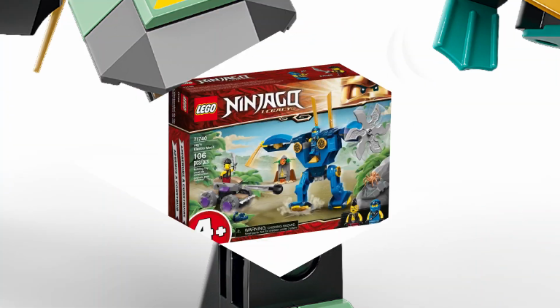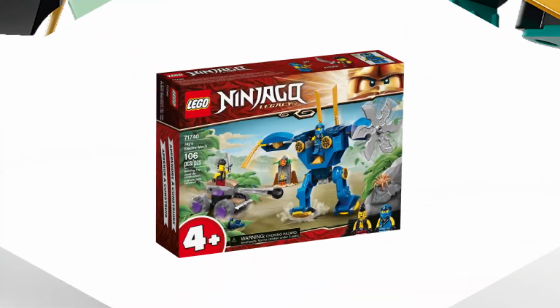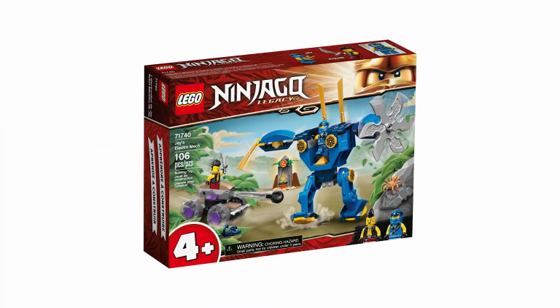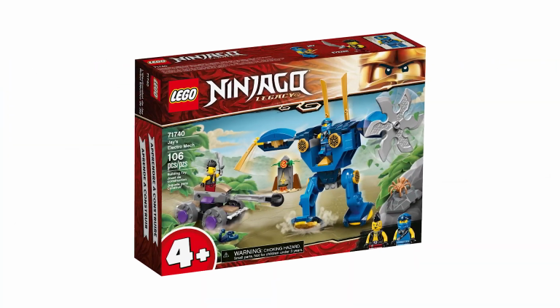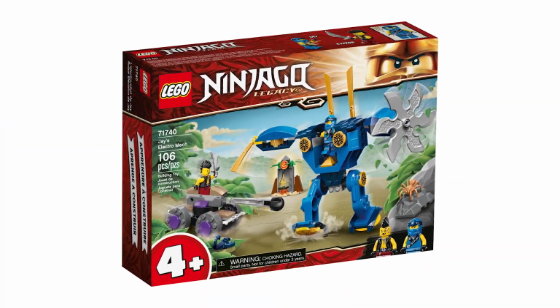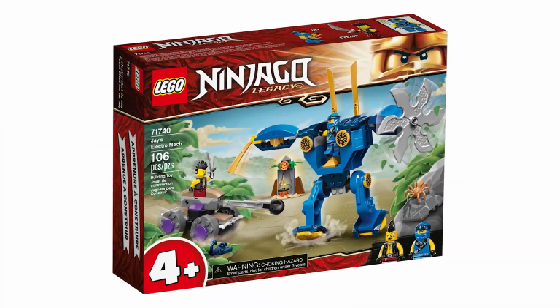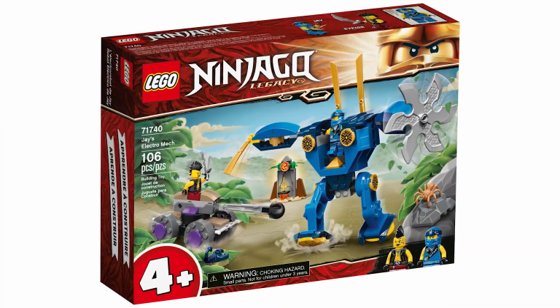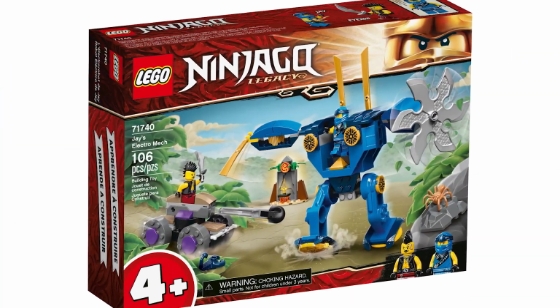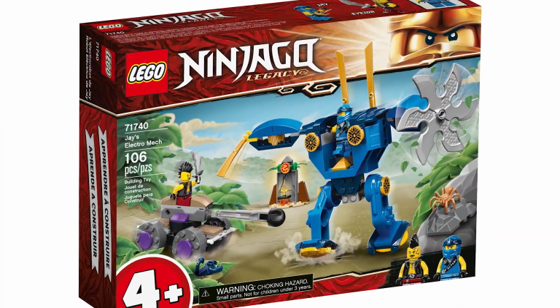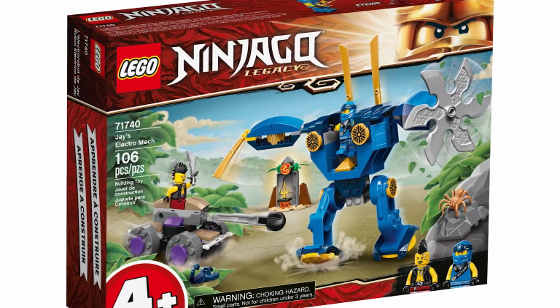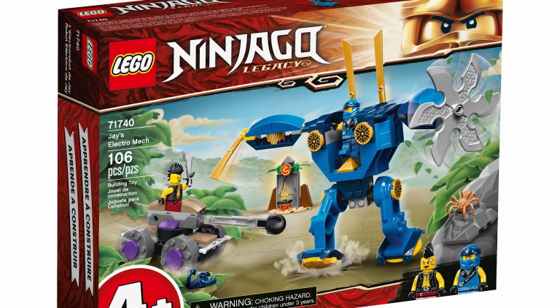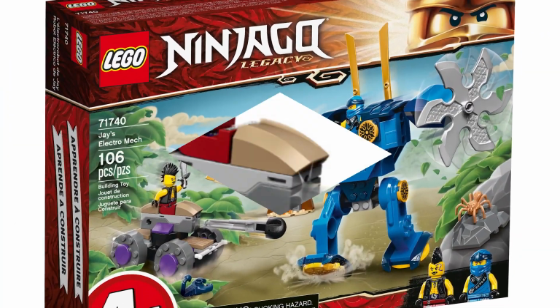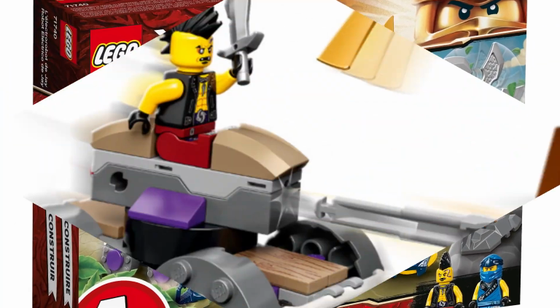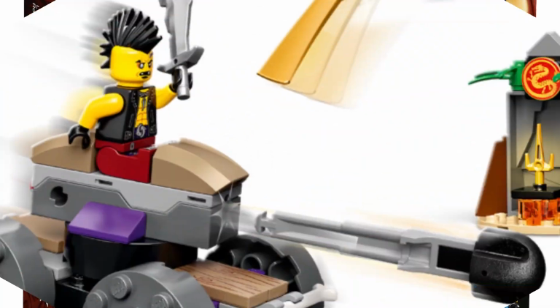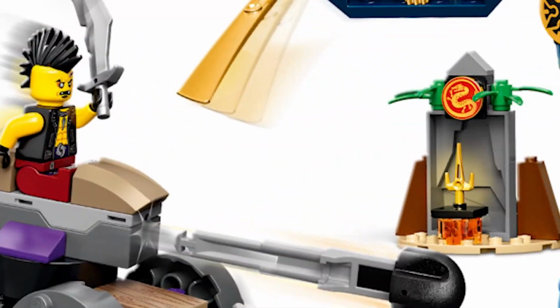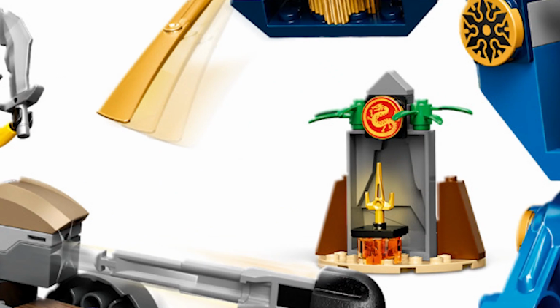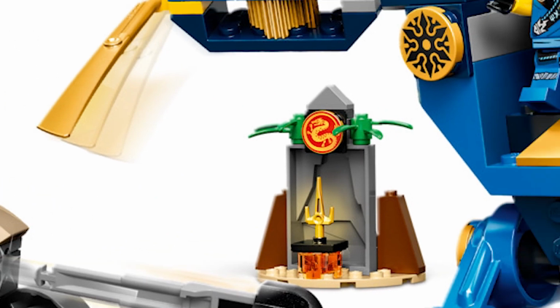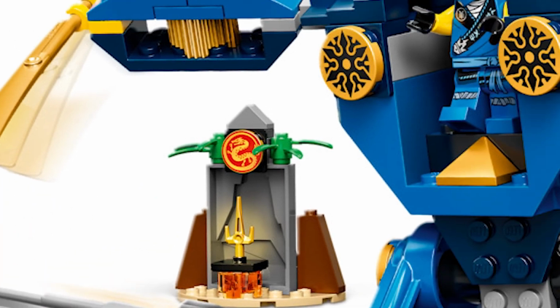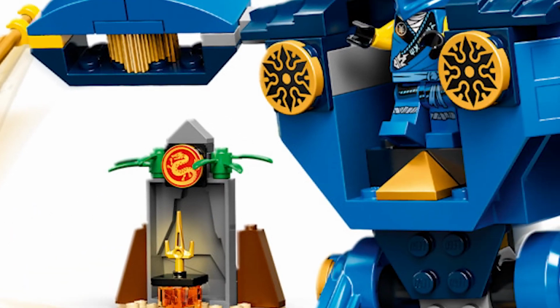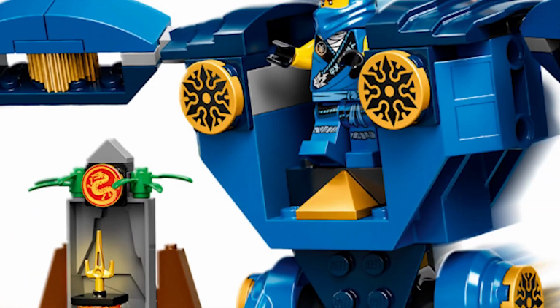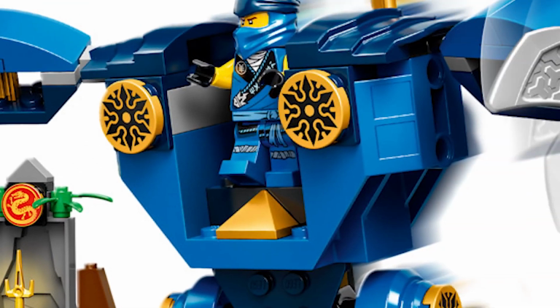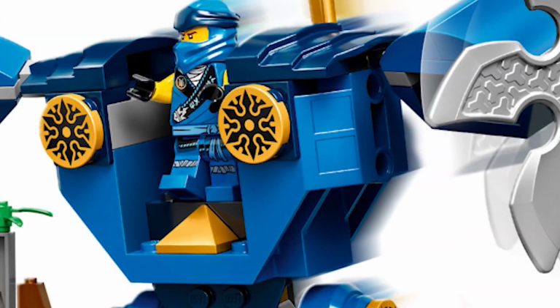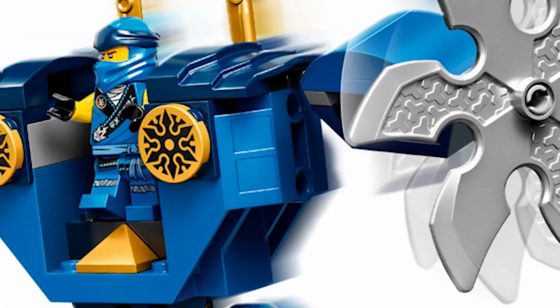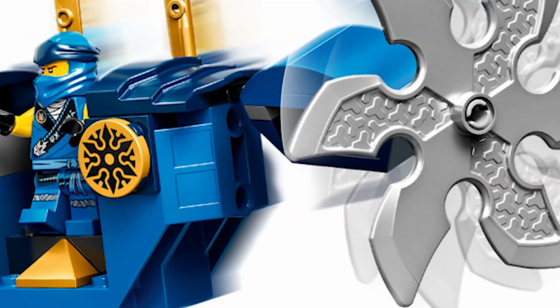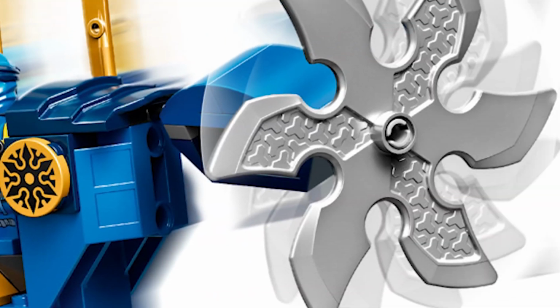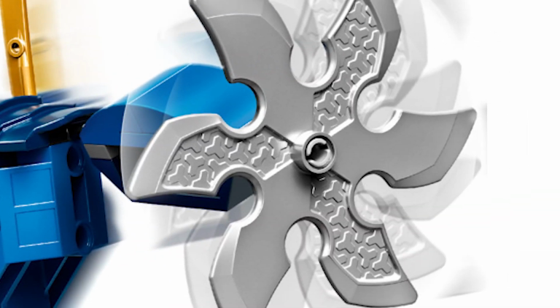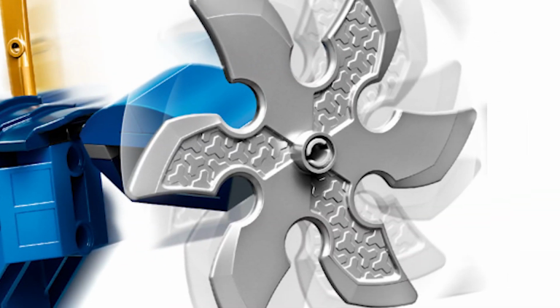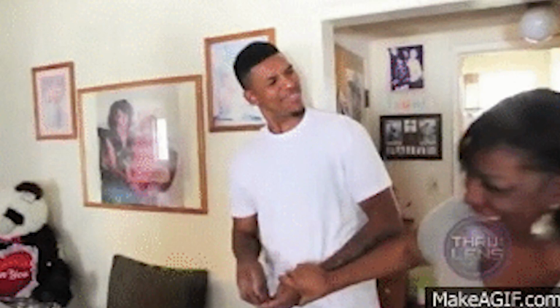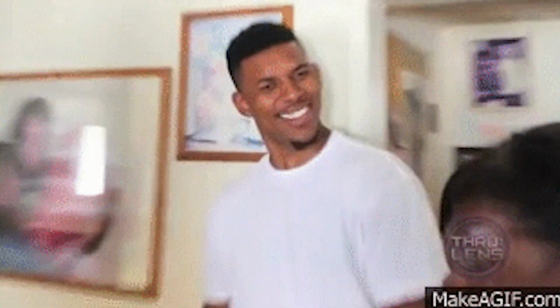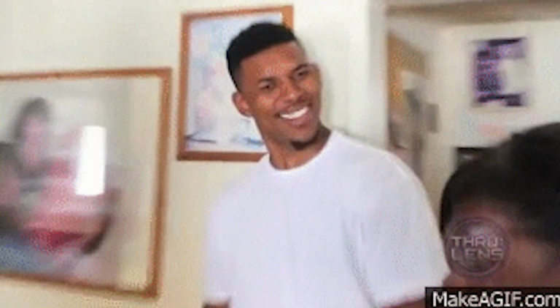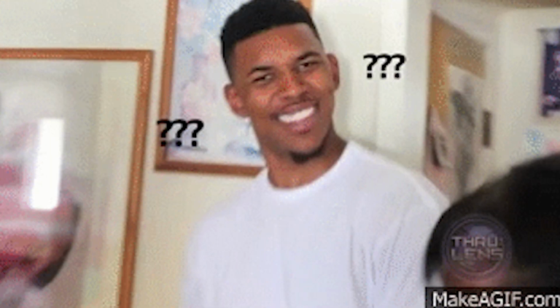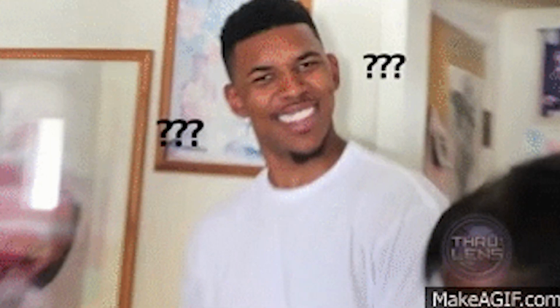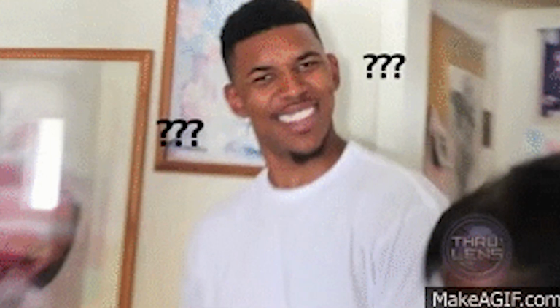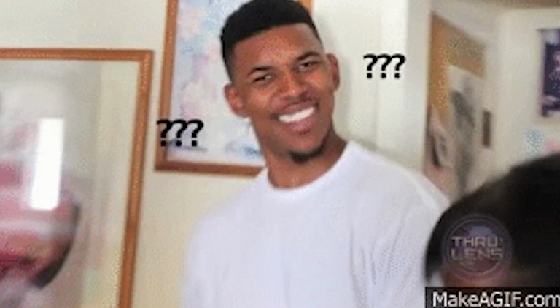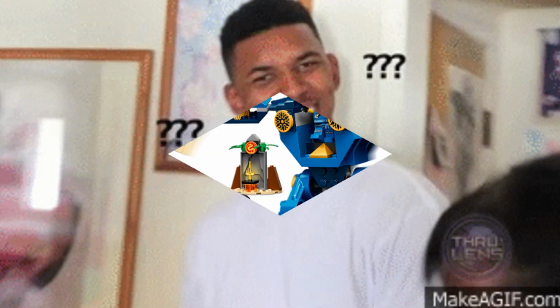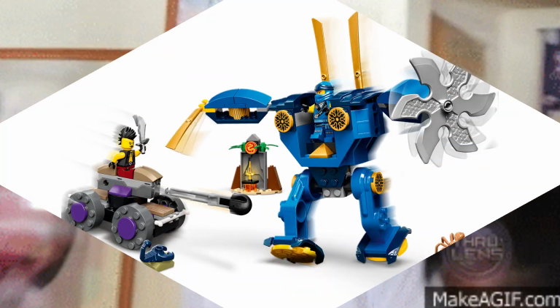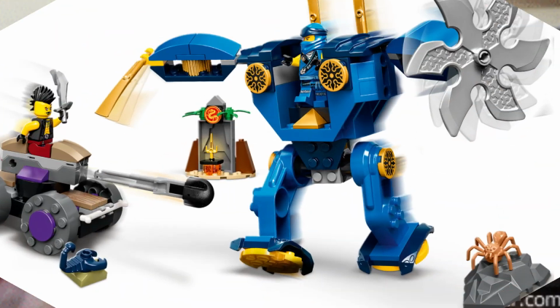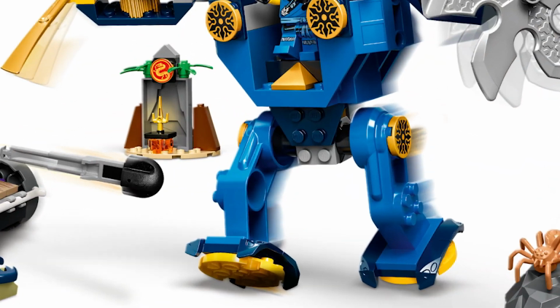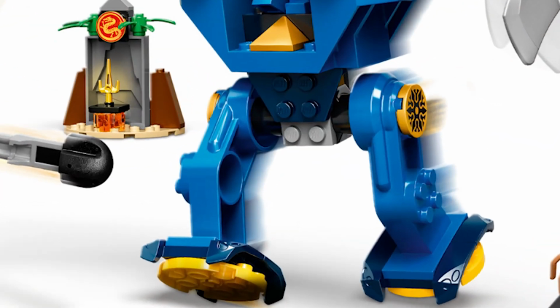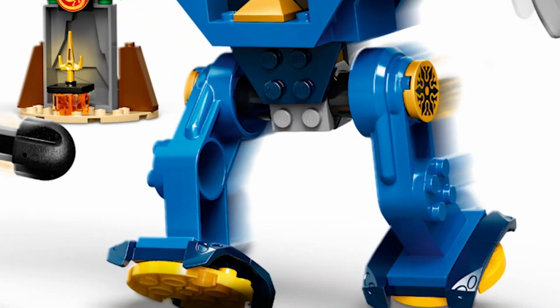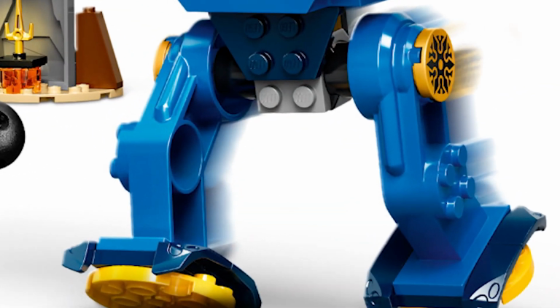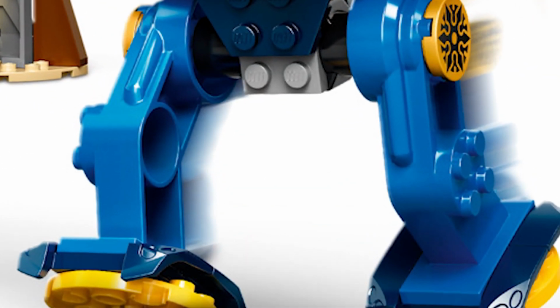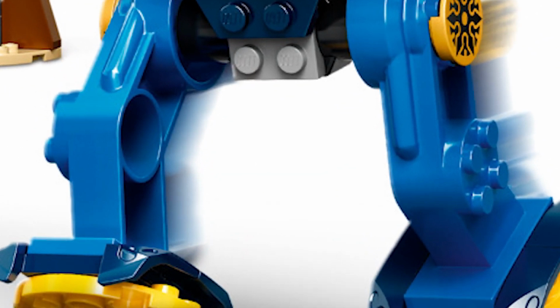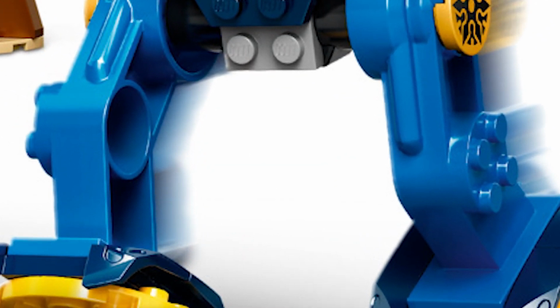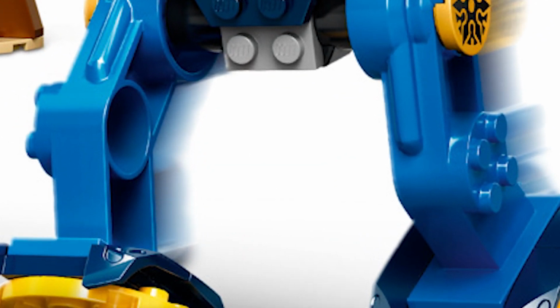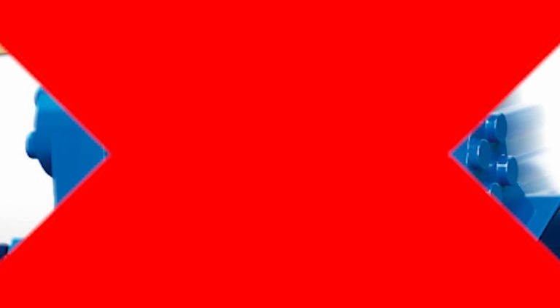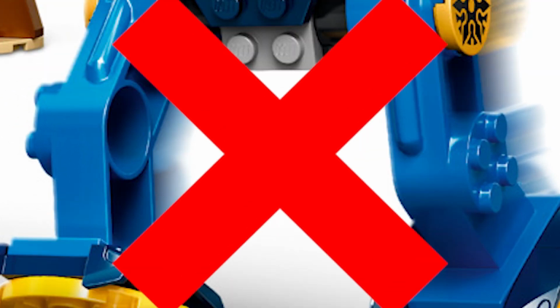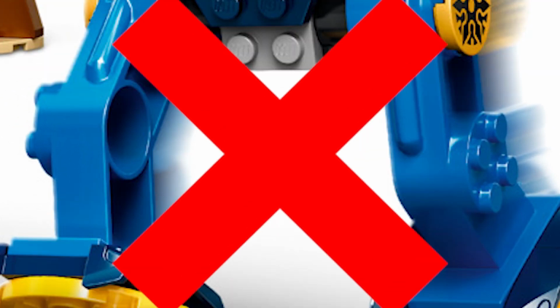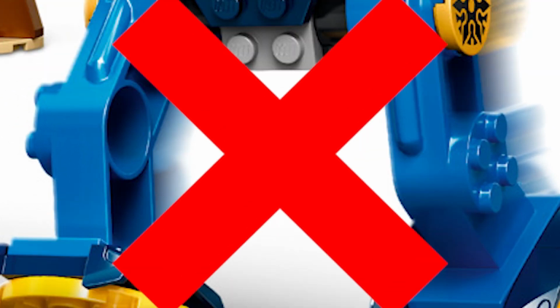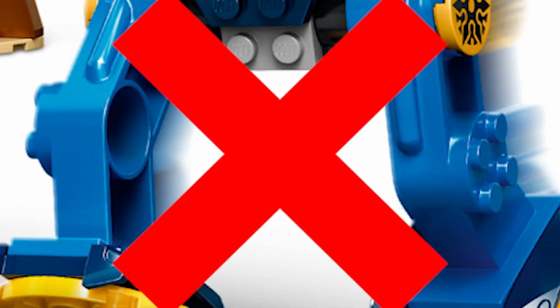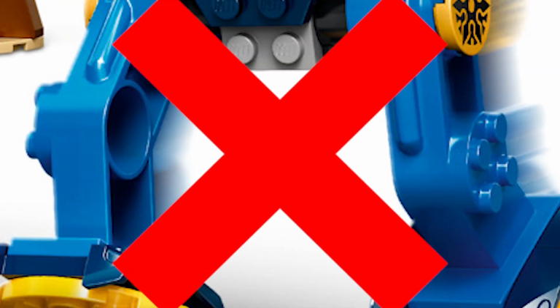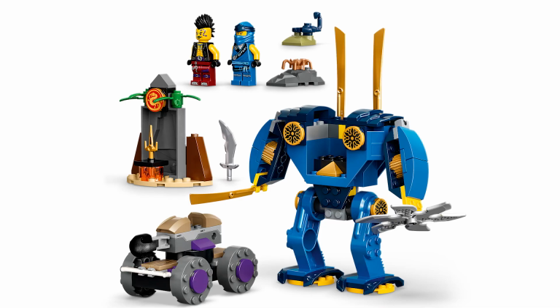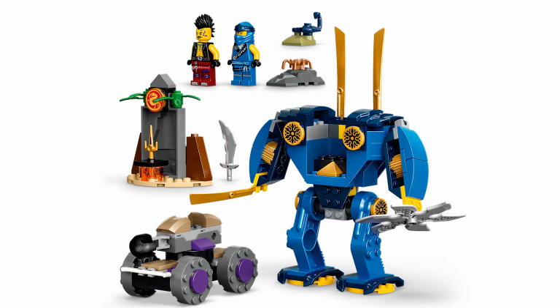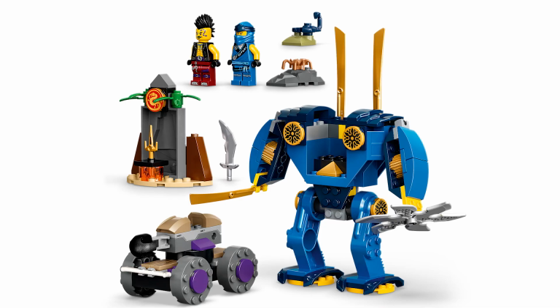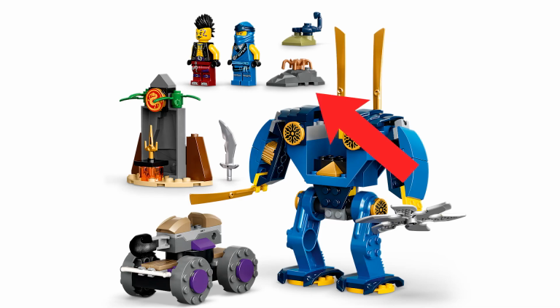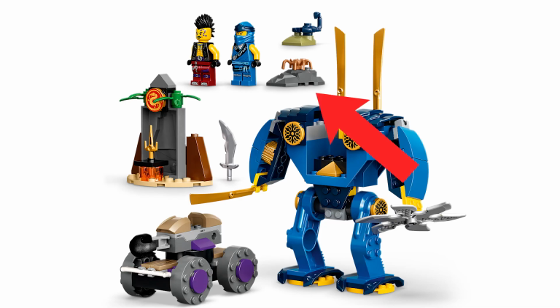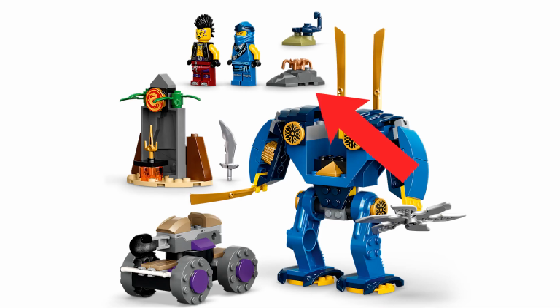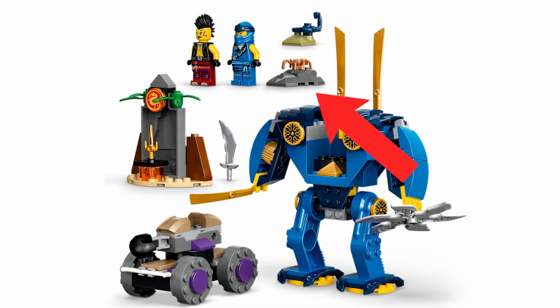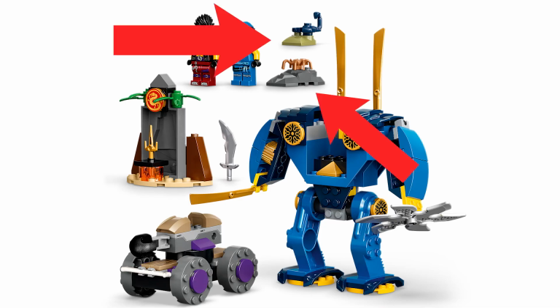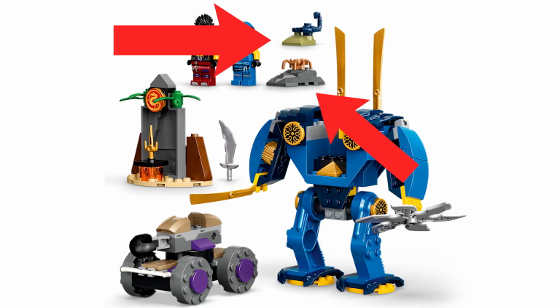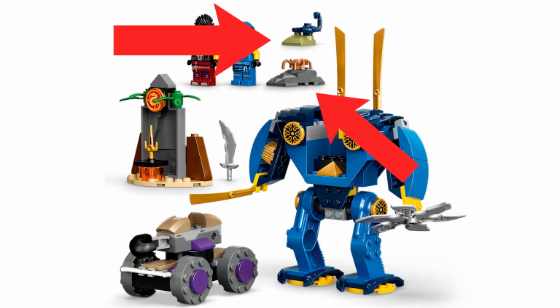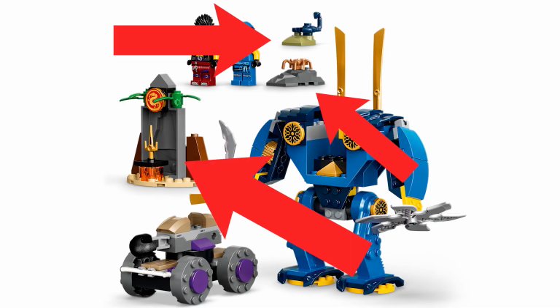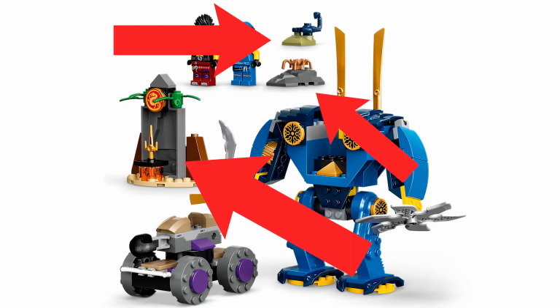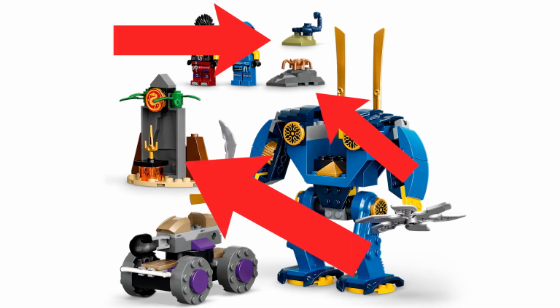Next, we got an even worse mech somehow. There's literally just an oversized blade on one side. The knees look like they move, but they don't. Then we just got a bunch of rocks for no reason at all.